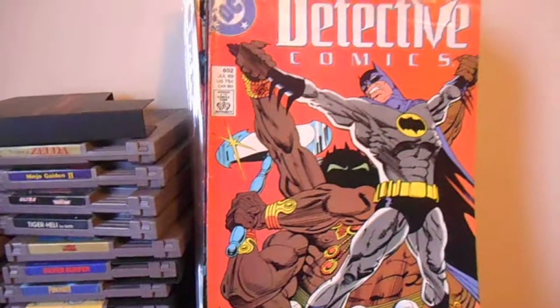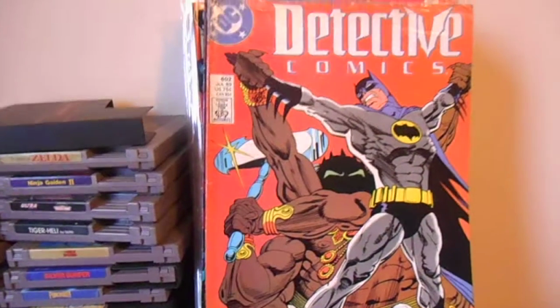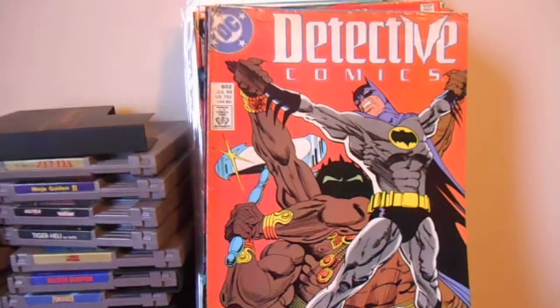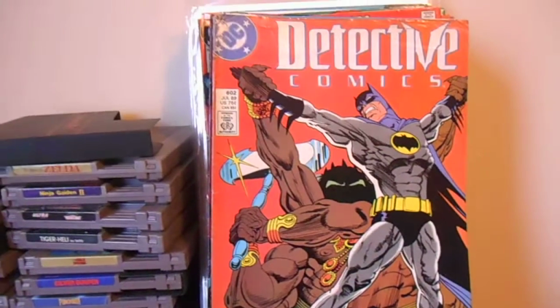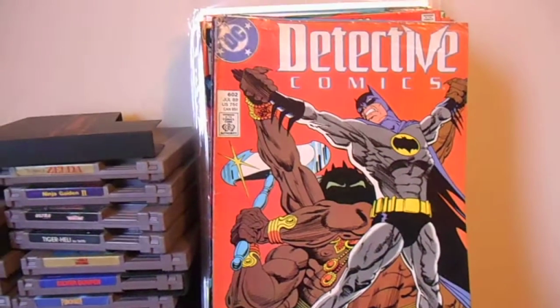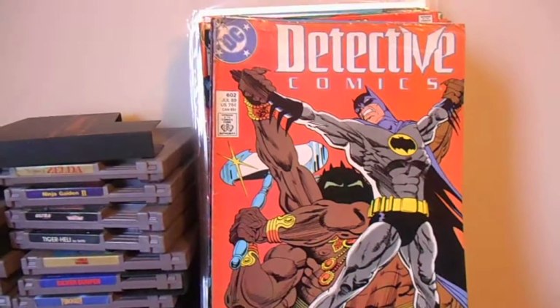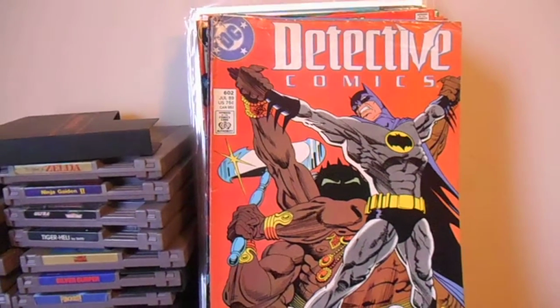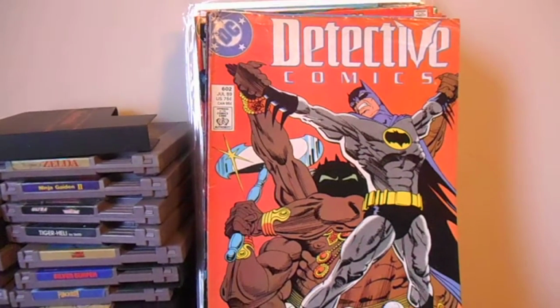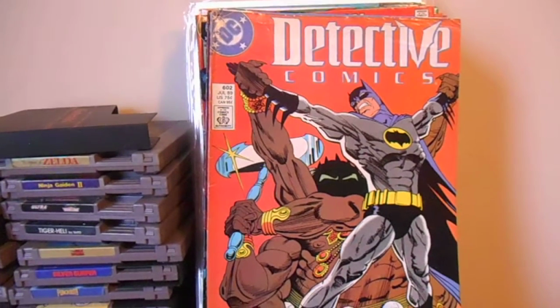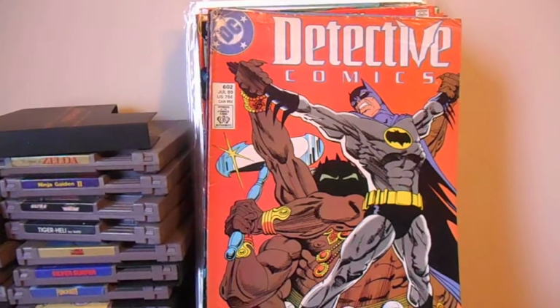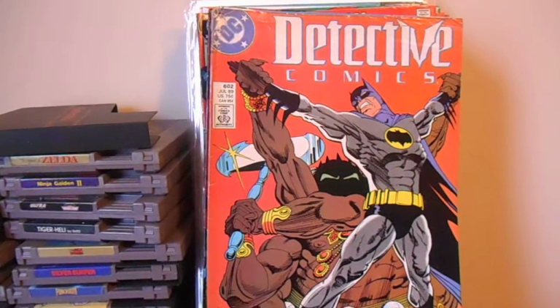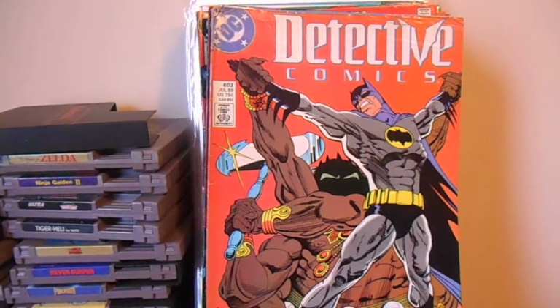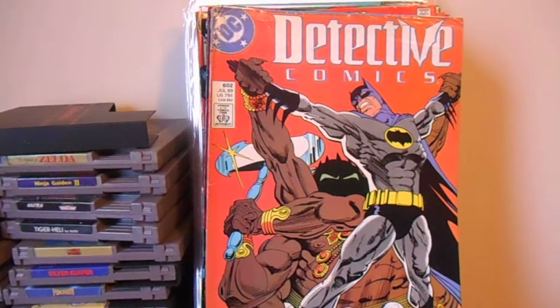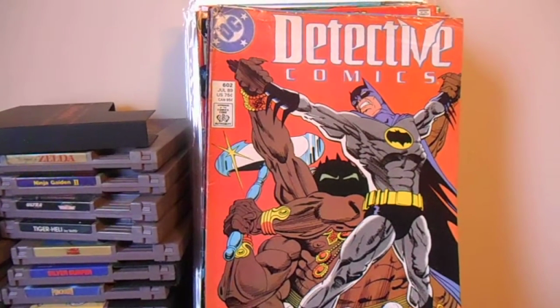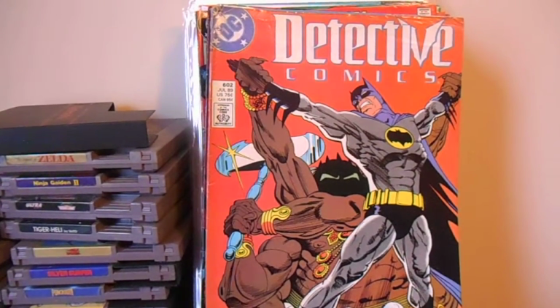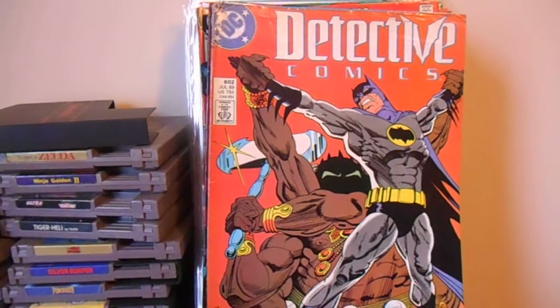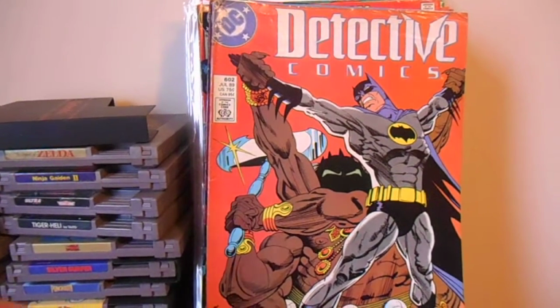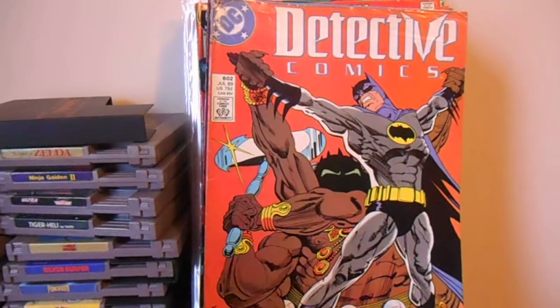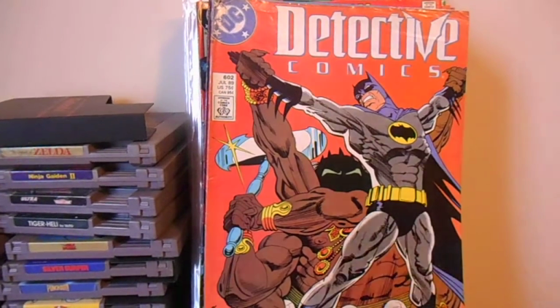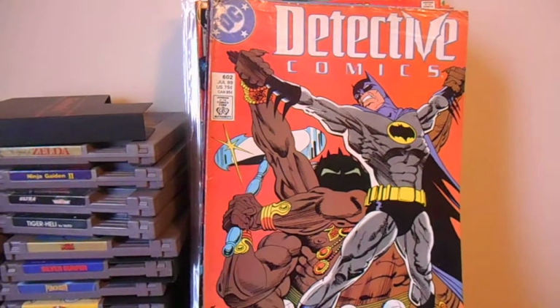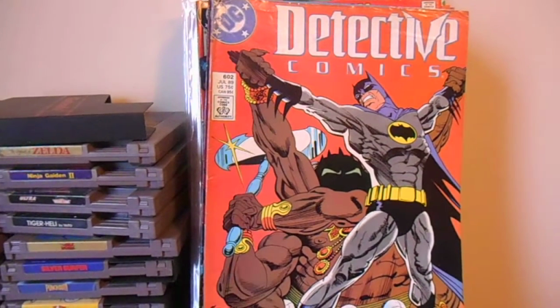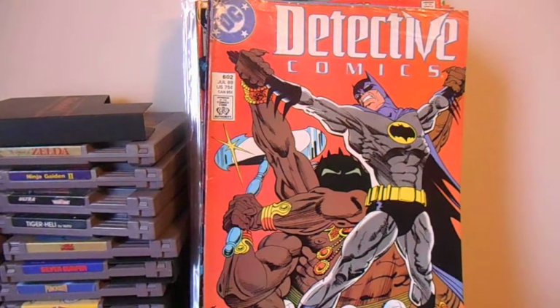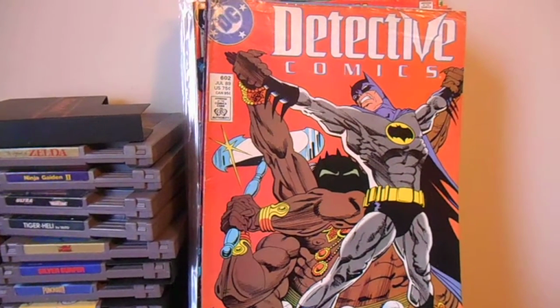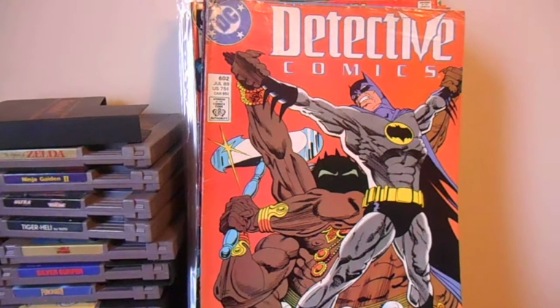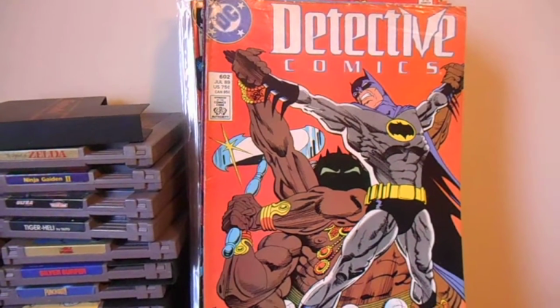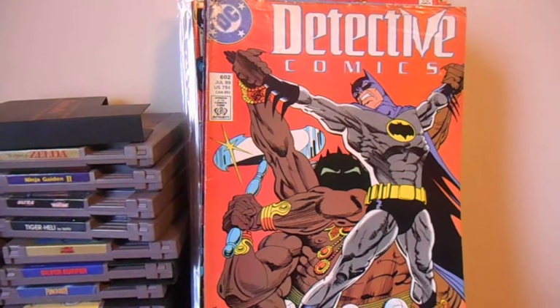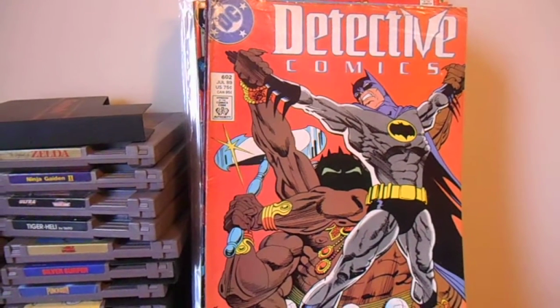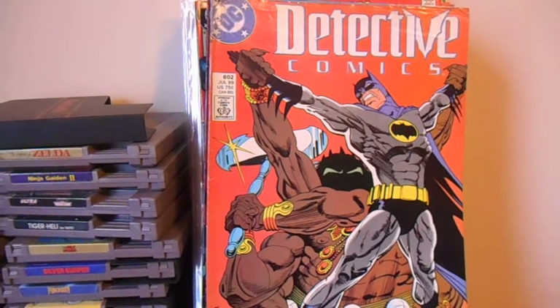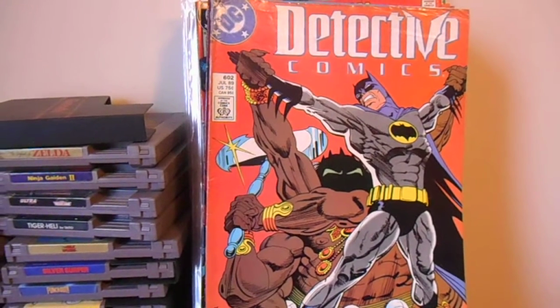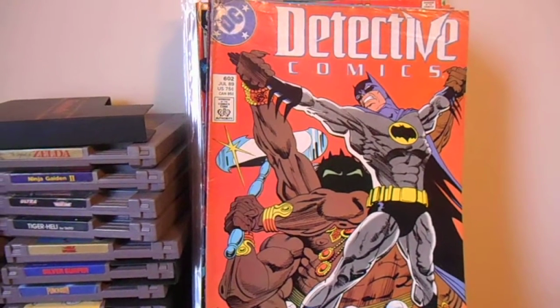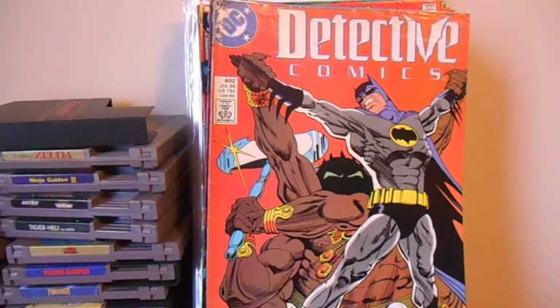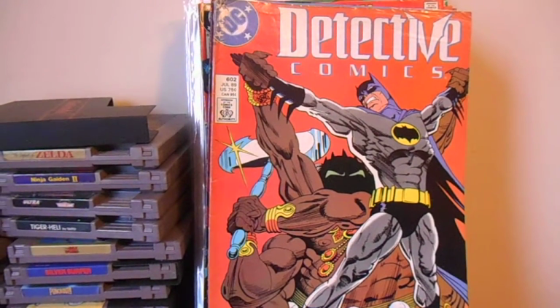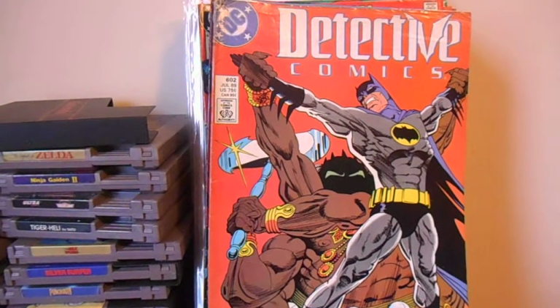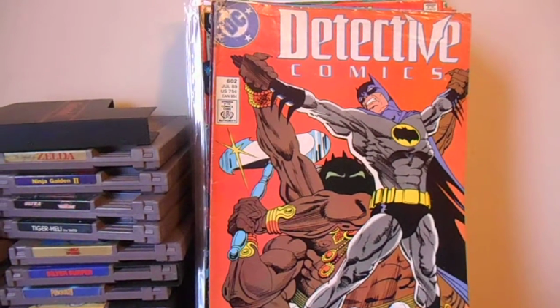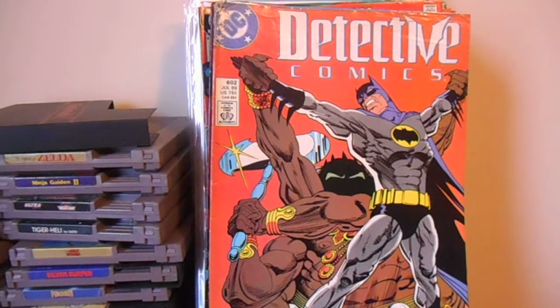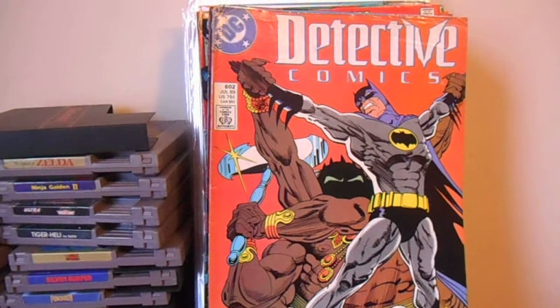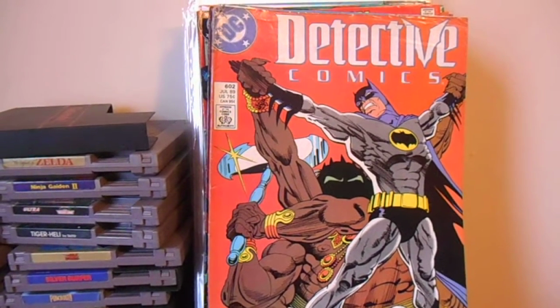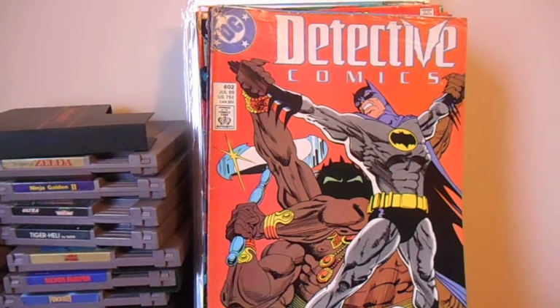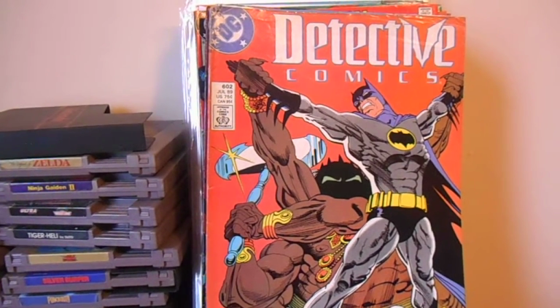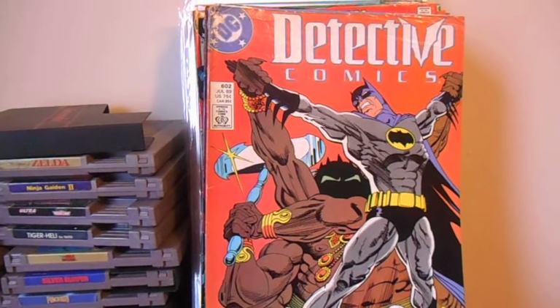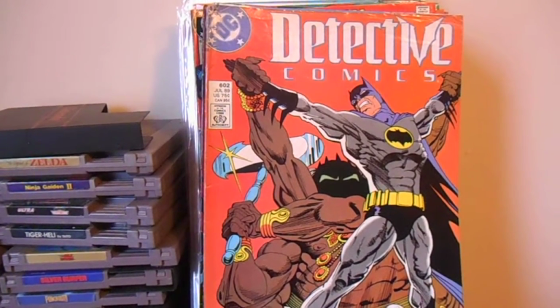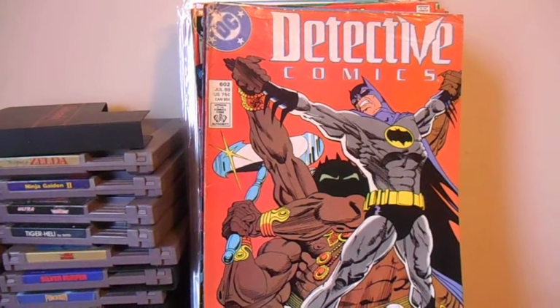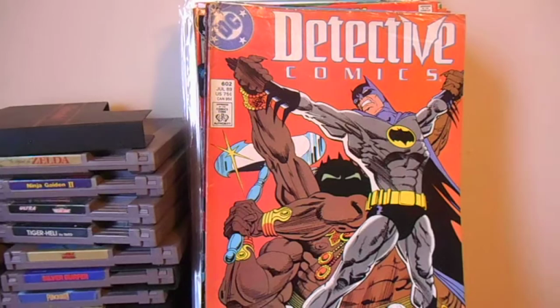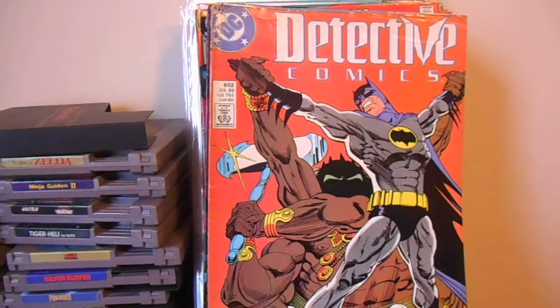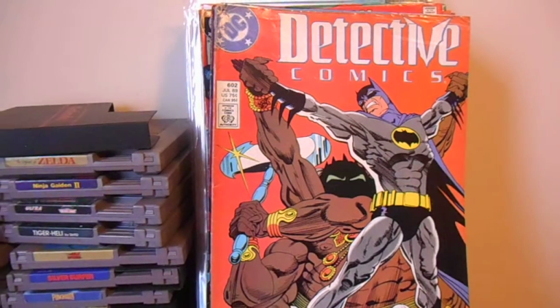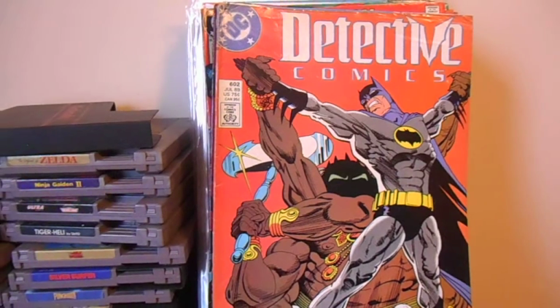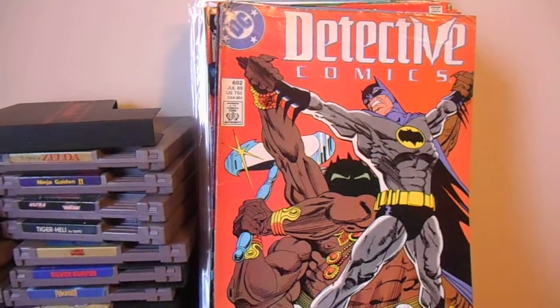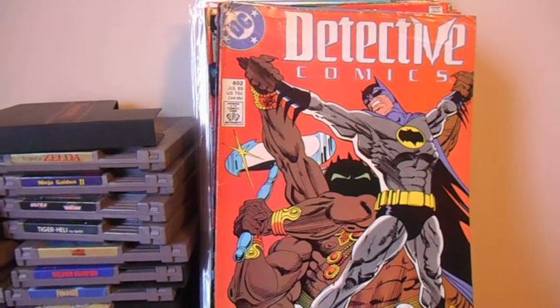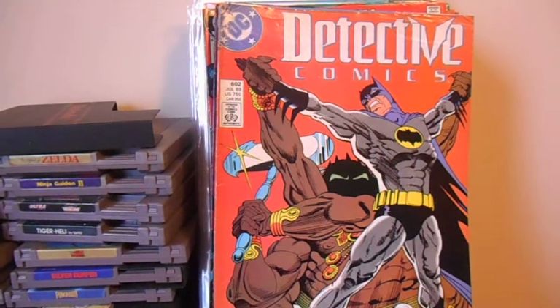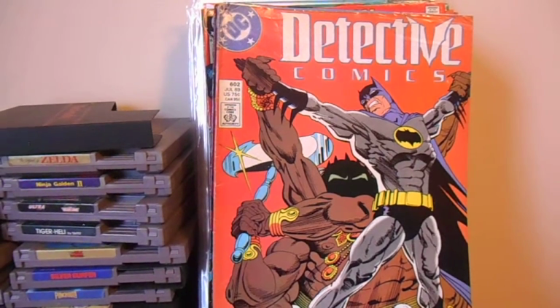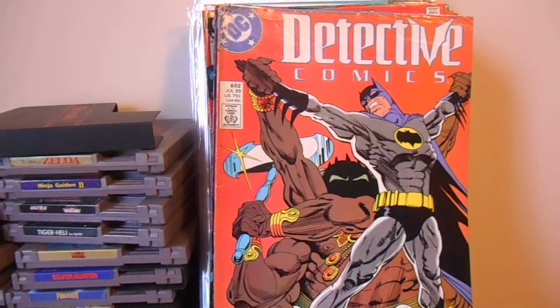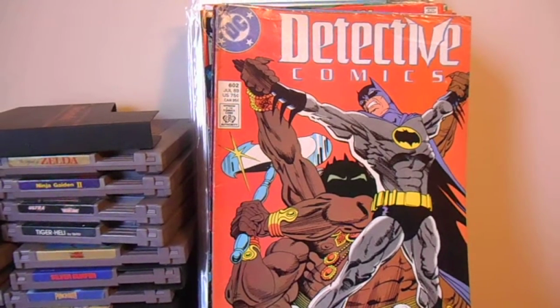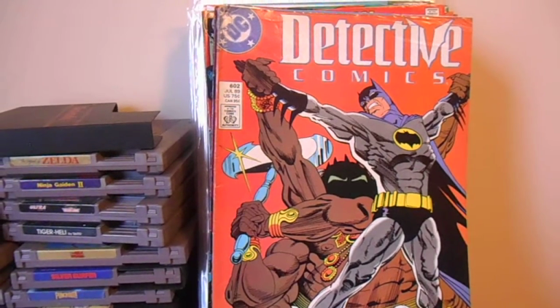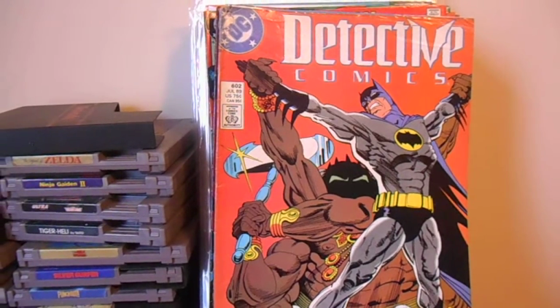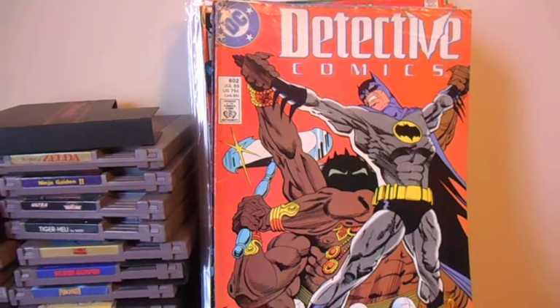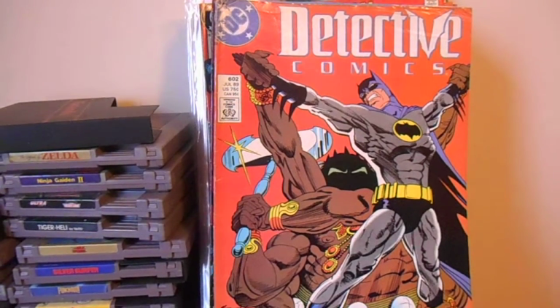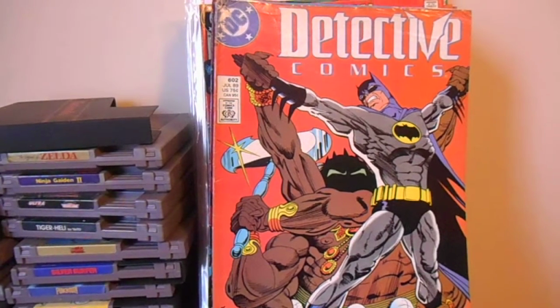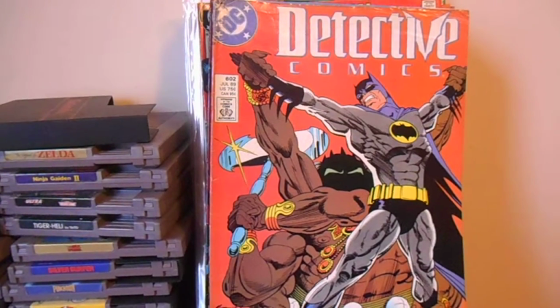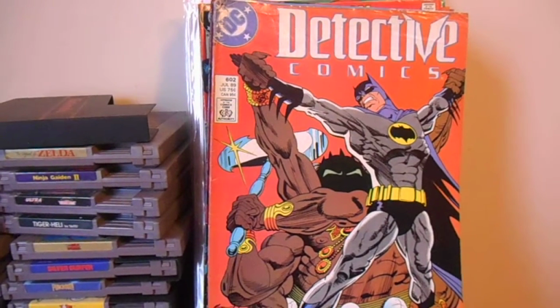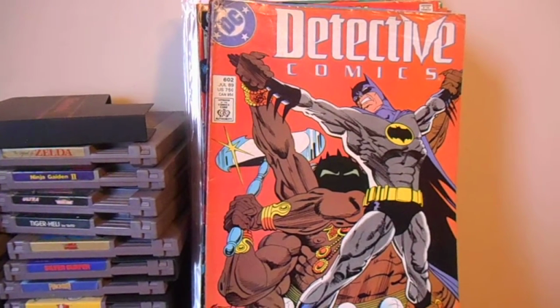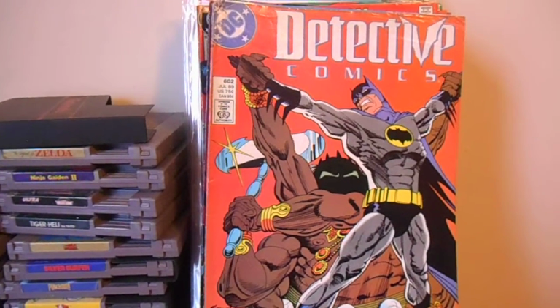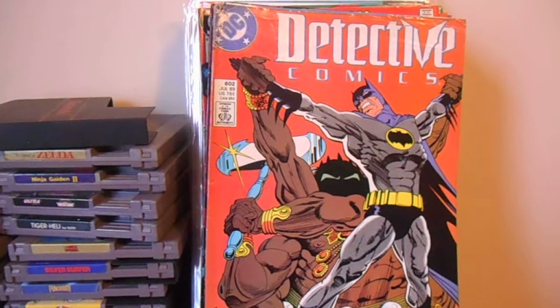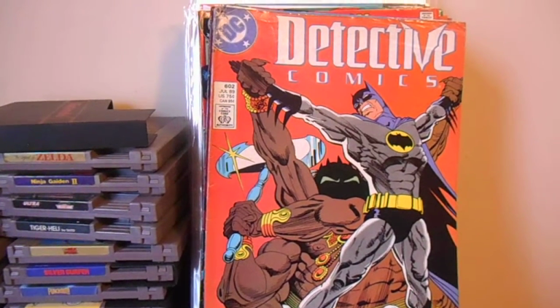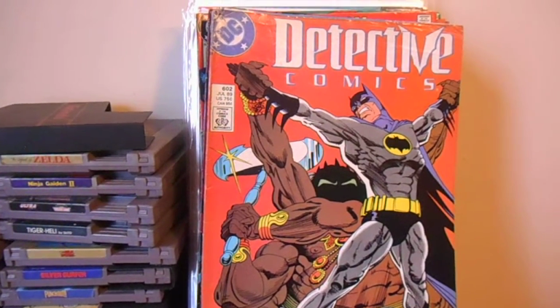Hey, what's going on everybody? It's SchmokeDaddy, going to show you guys a stack of books that I got the last couple of weeks or so.